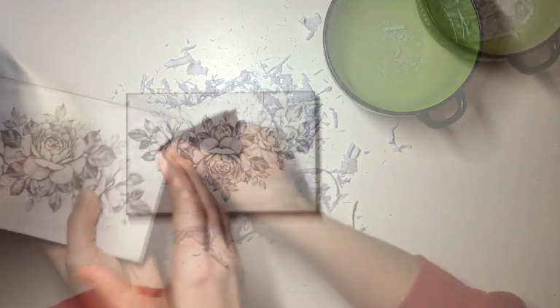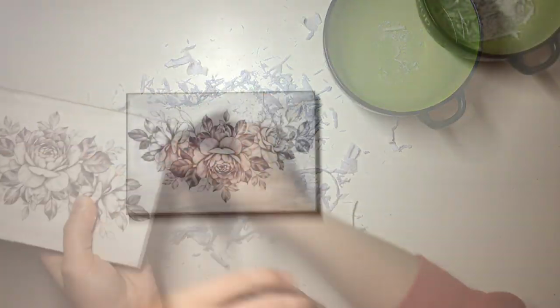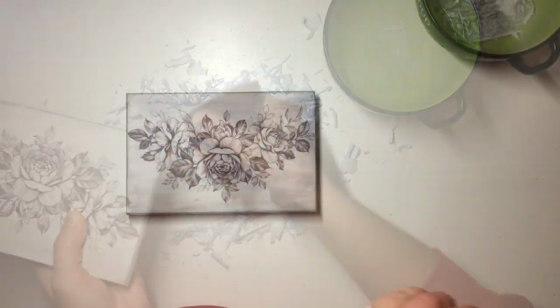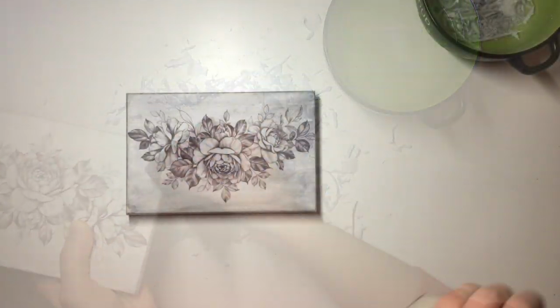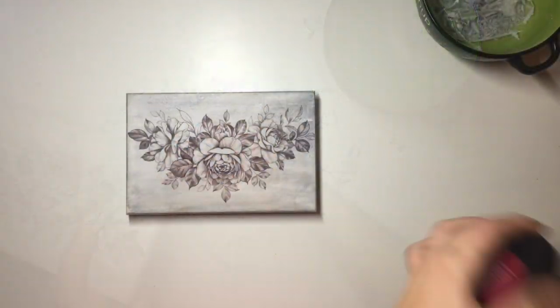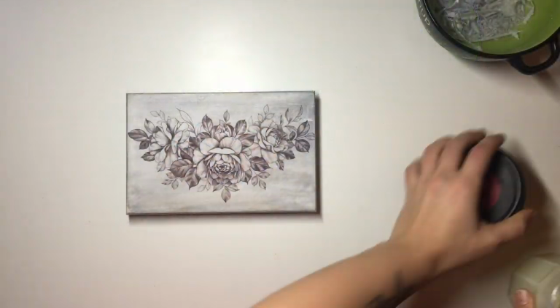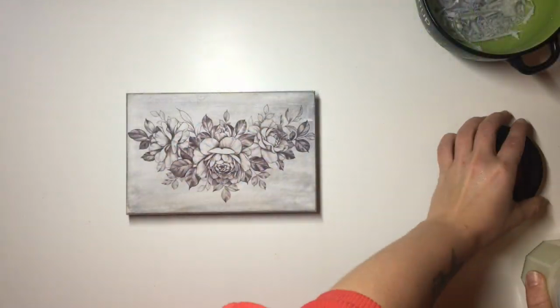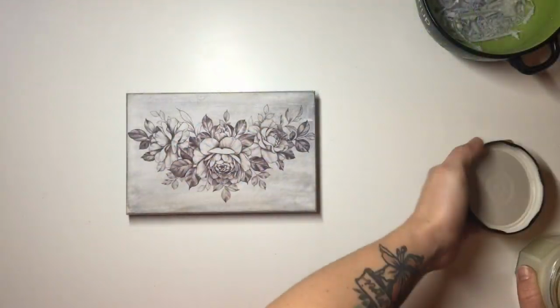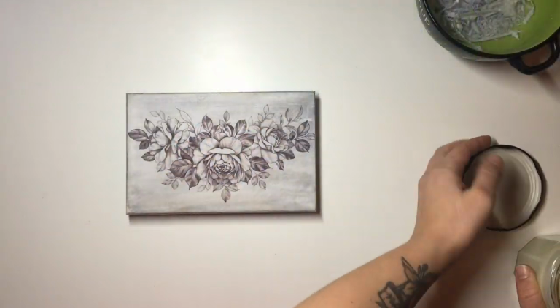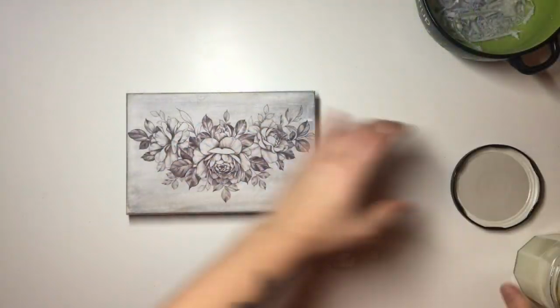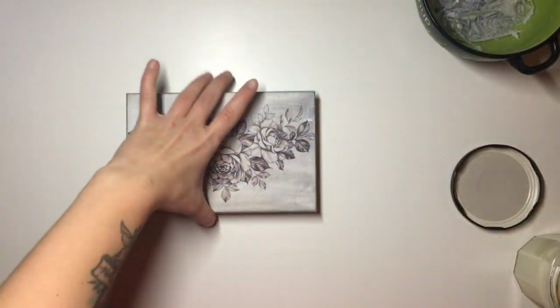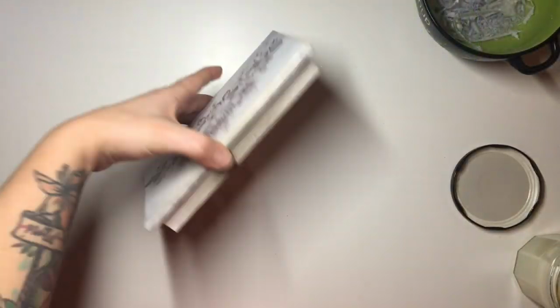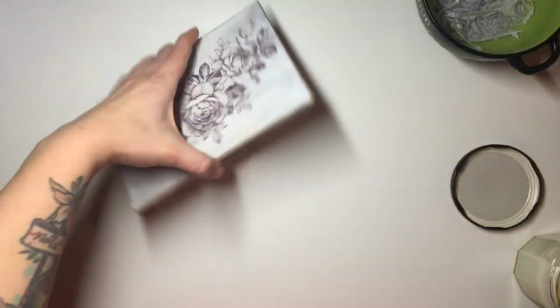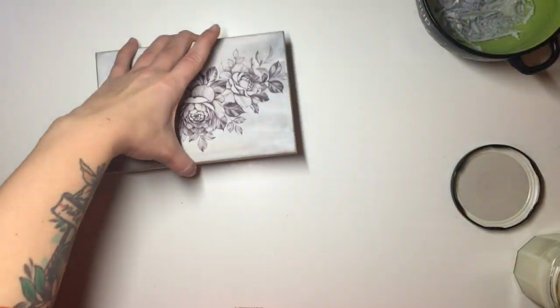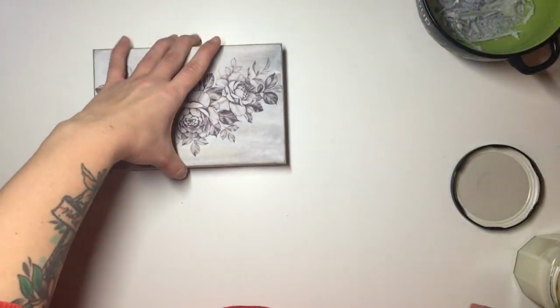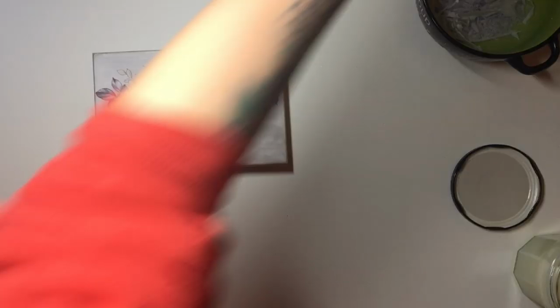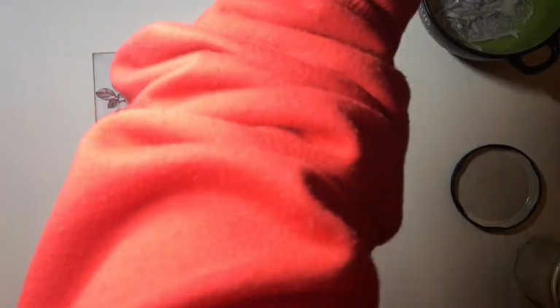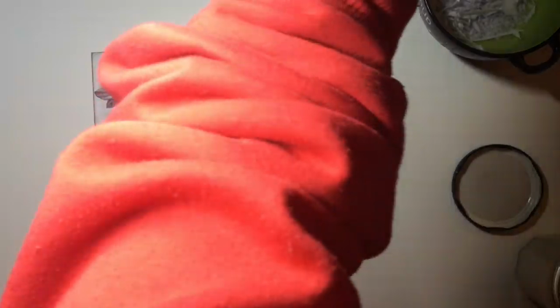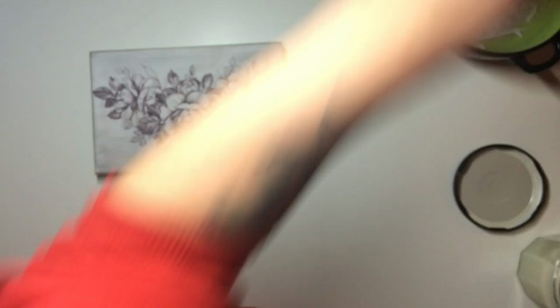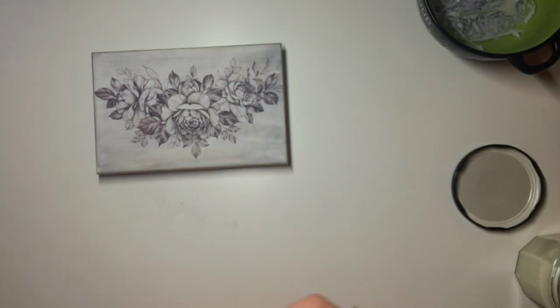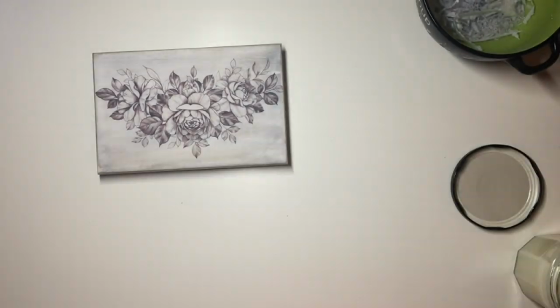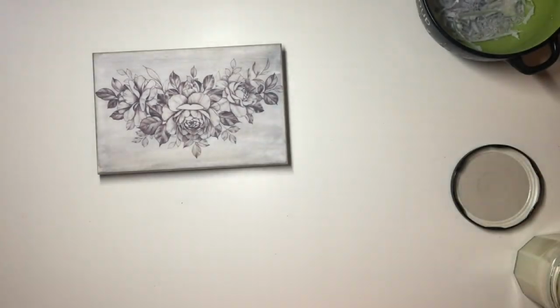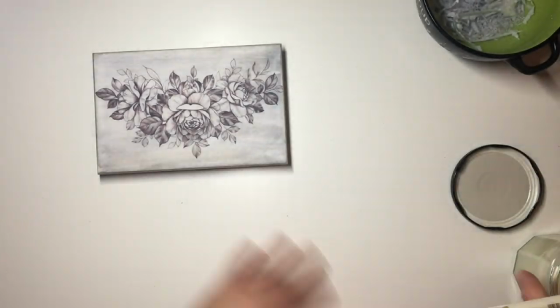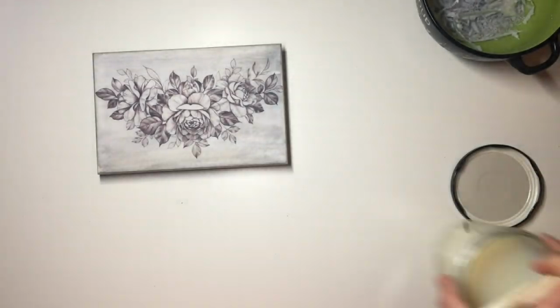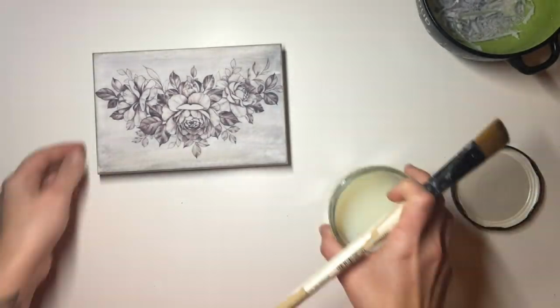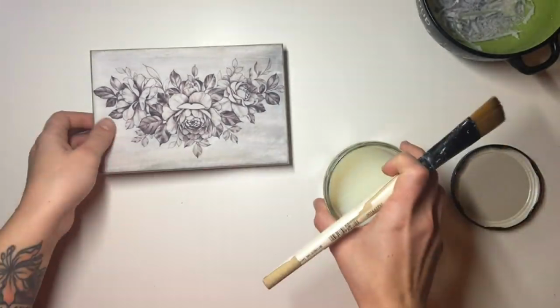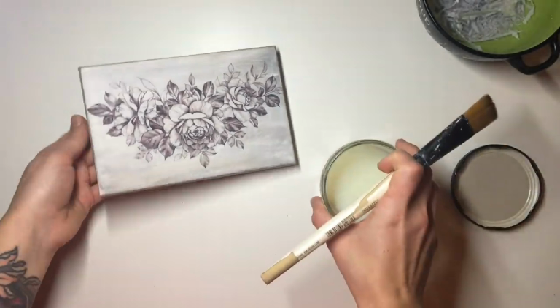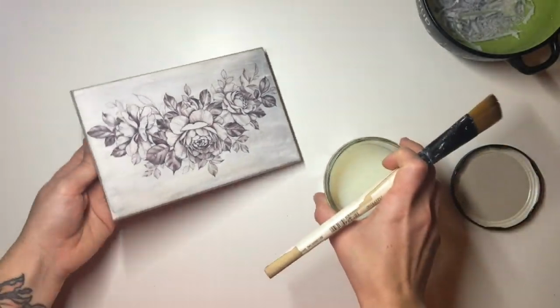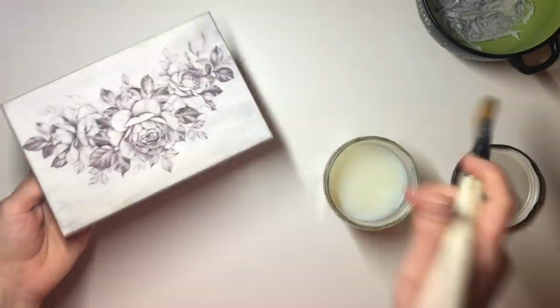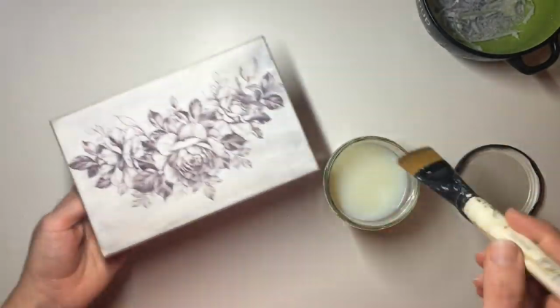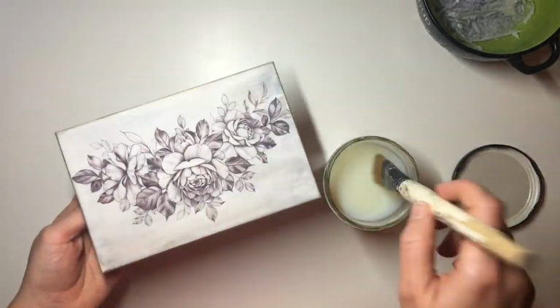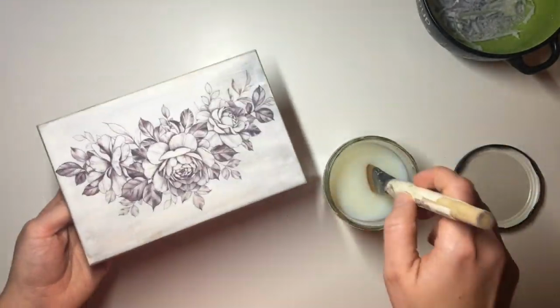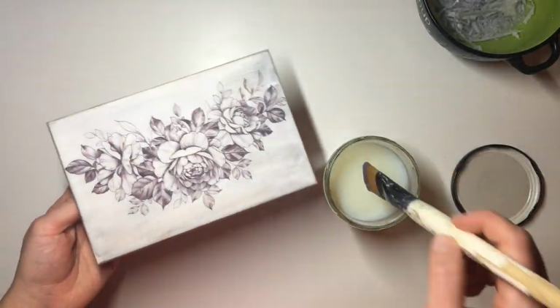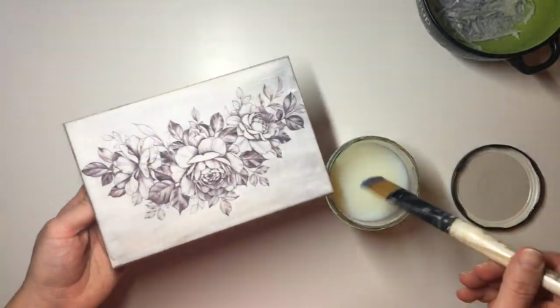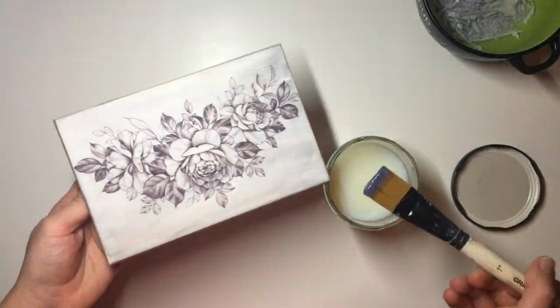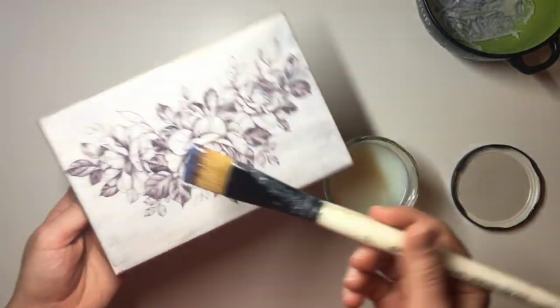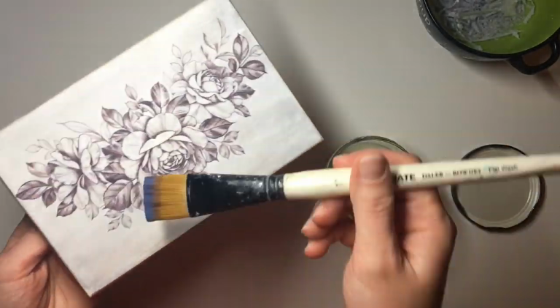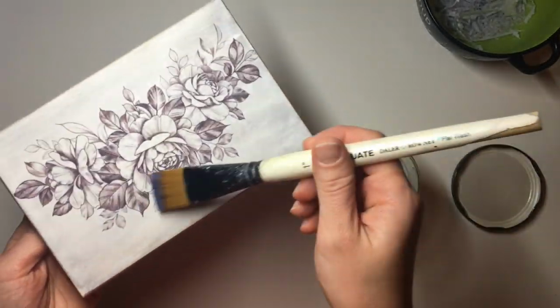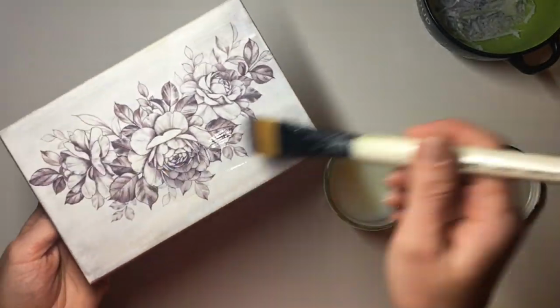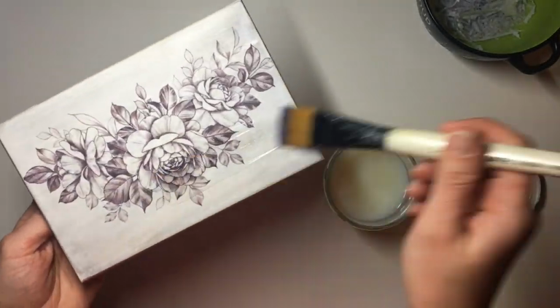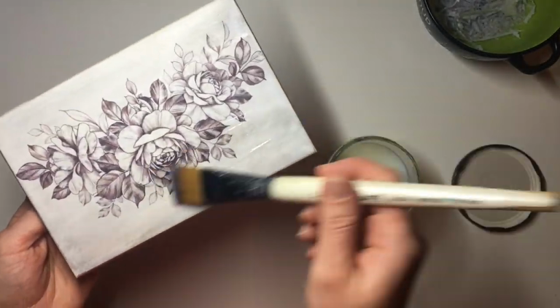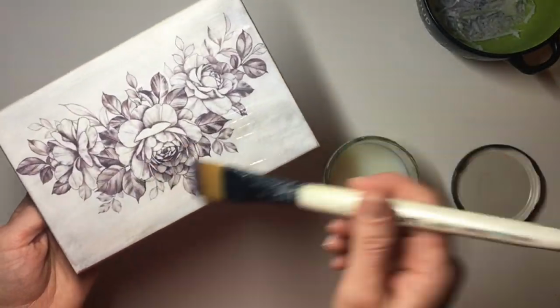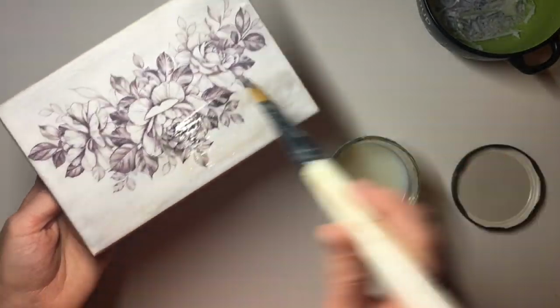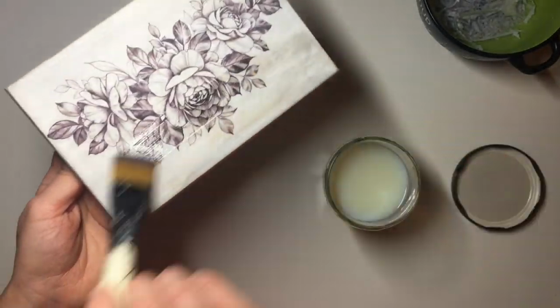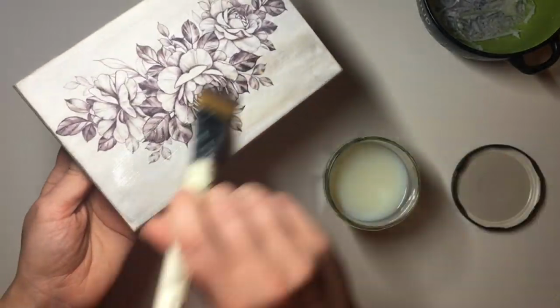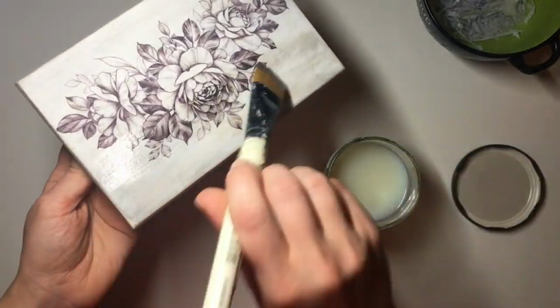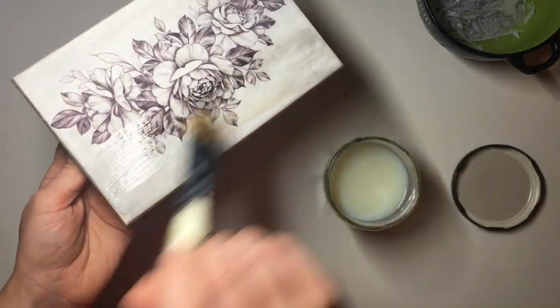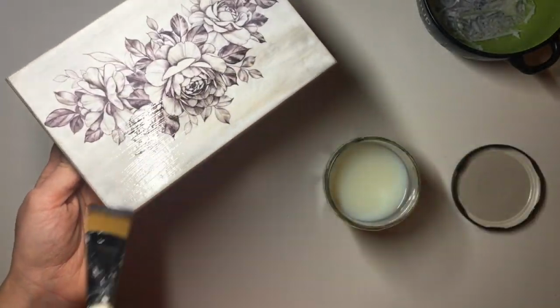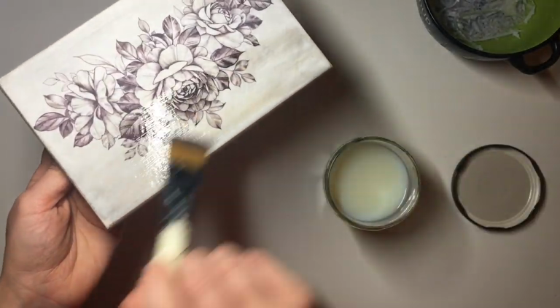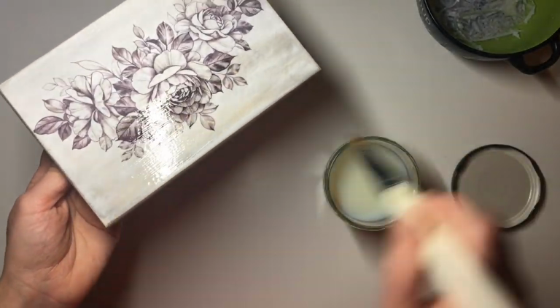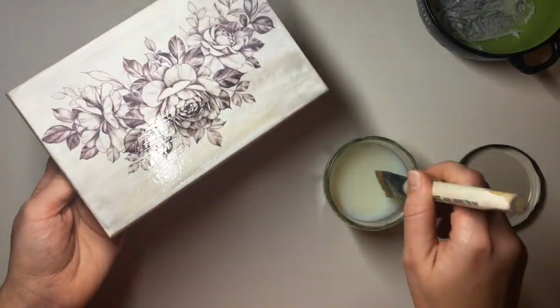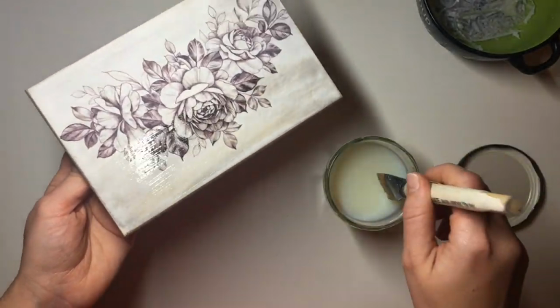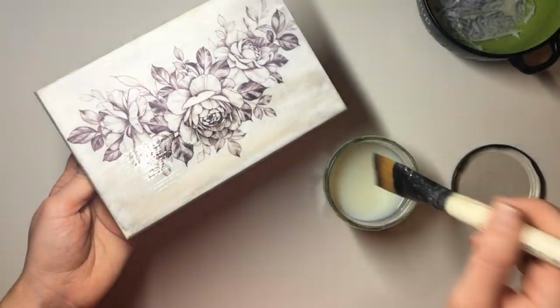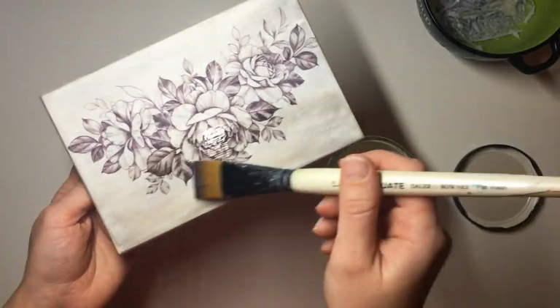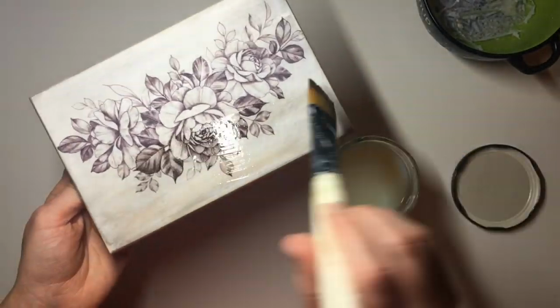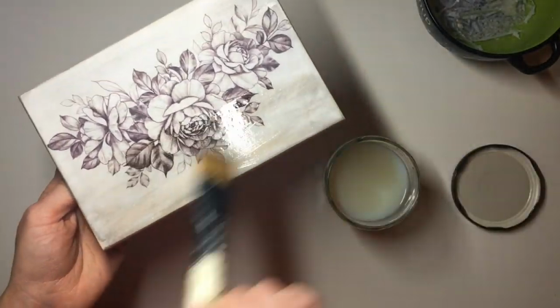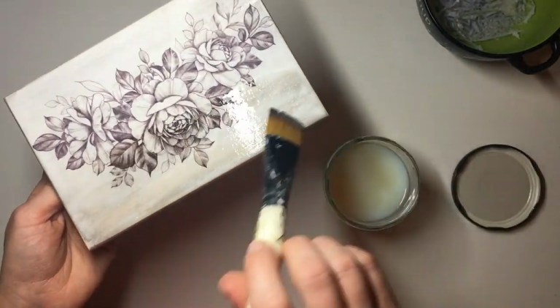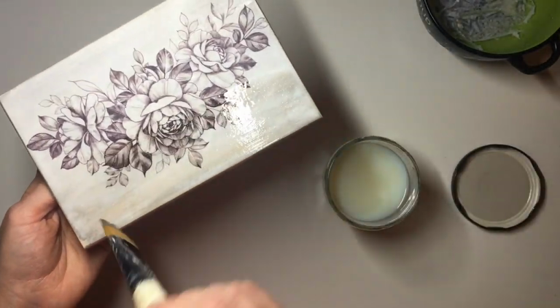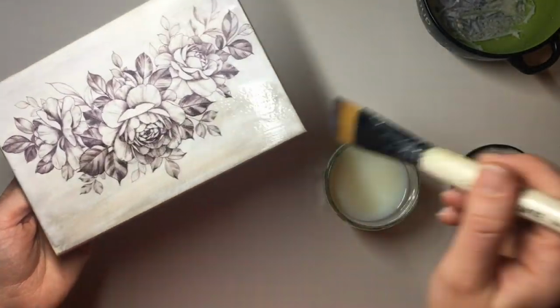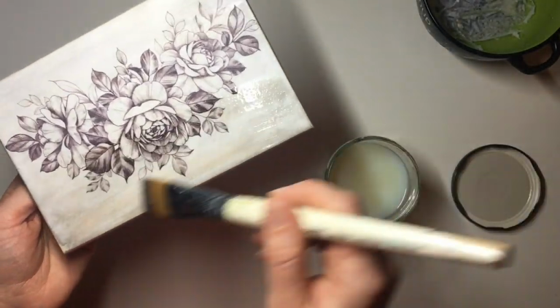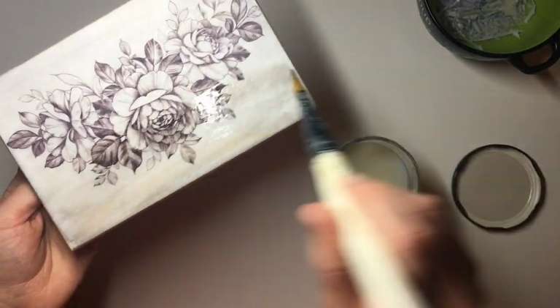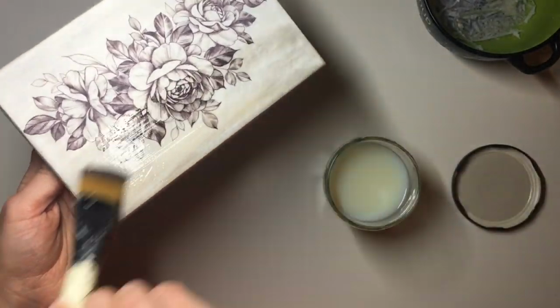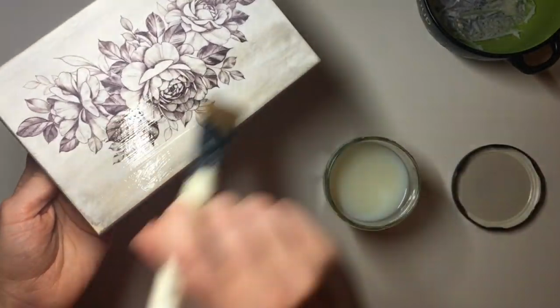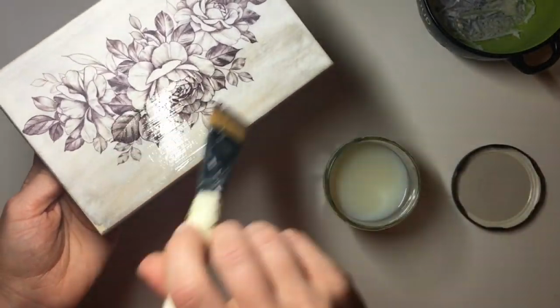Once I was happy that all of the paper was off, I applied another layer of gloss varnish over the top of it.